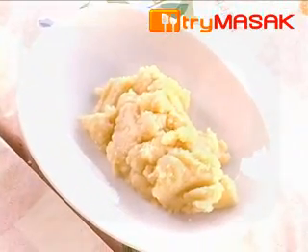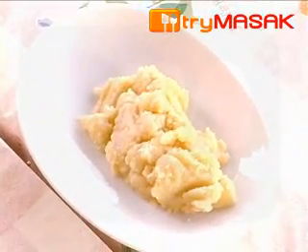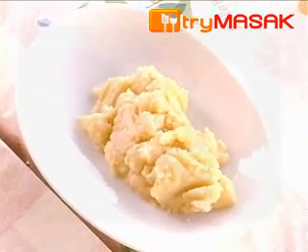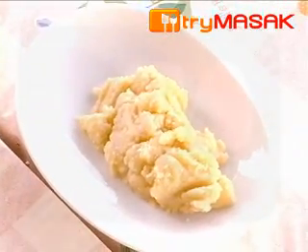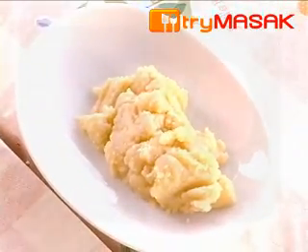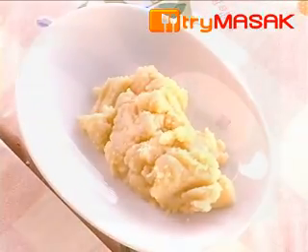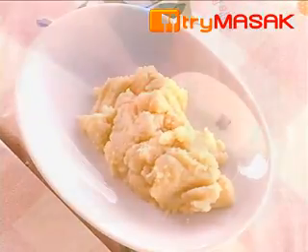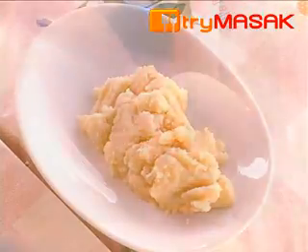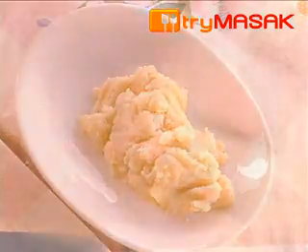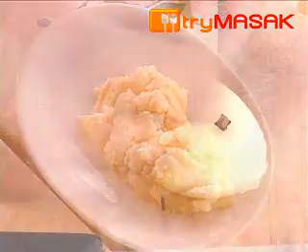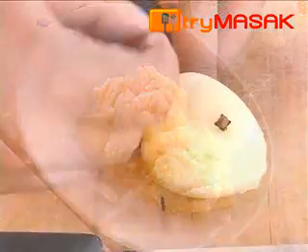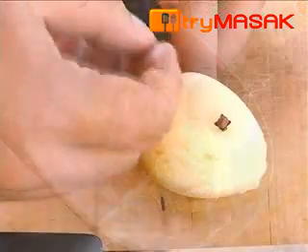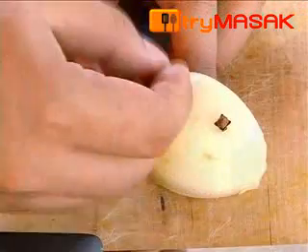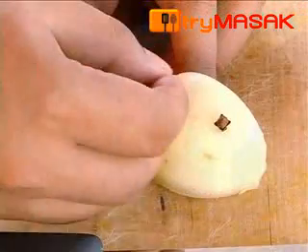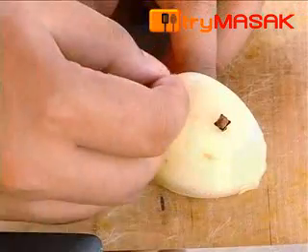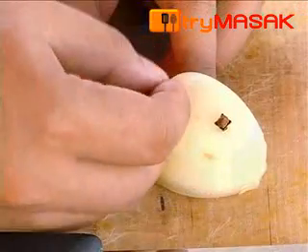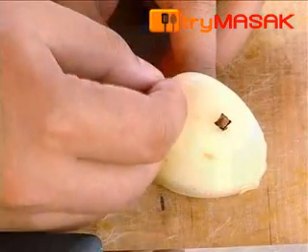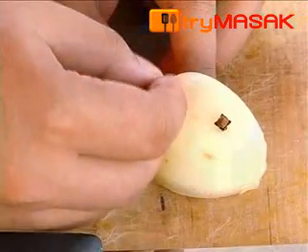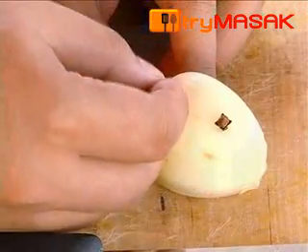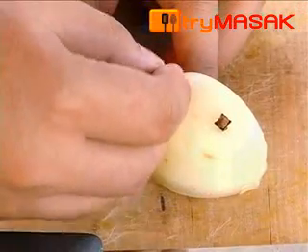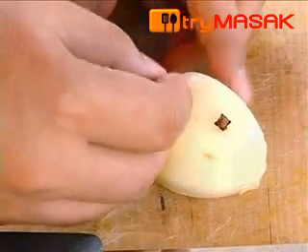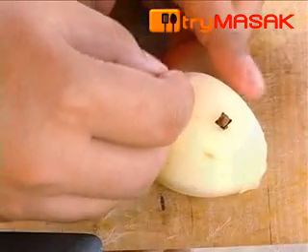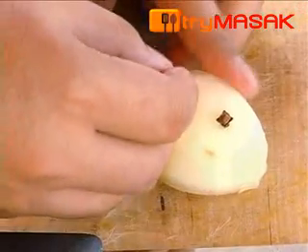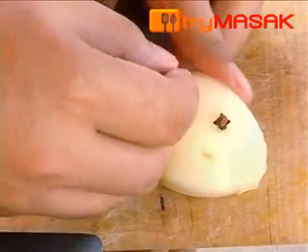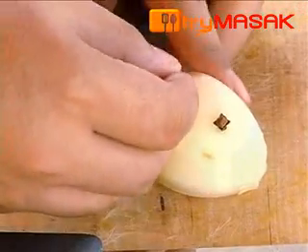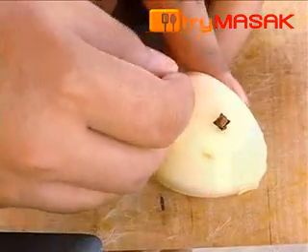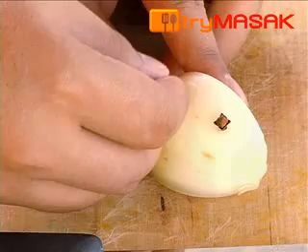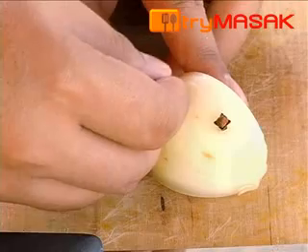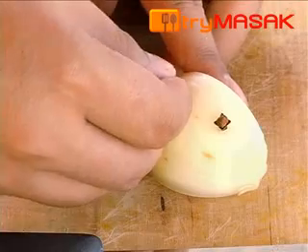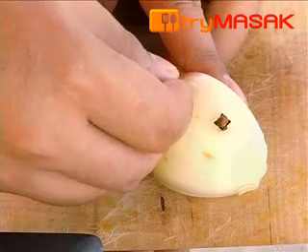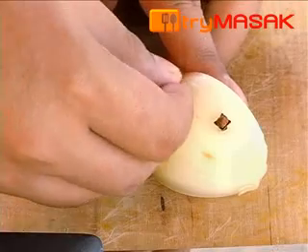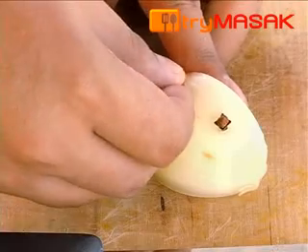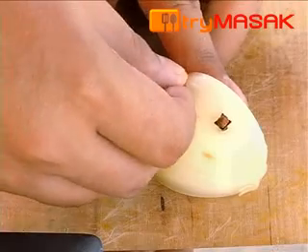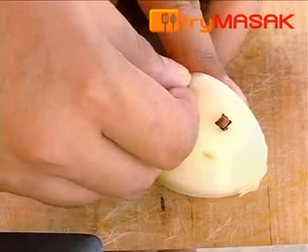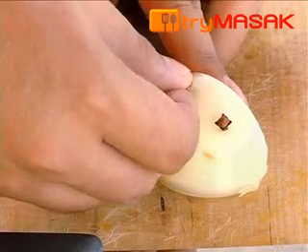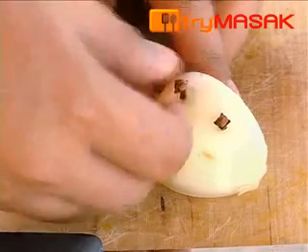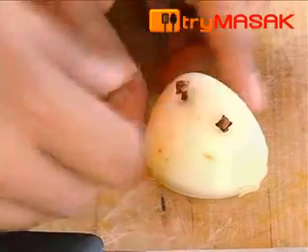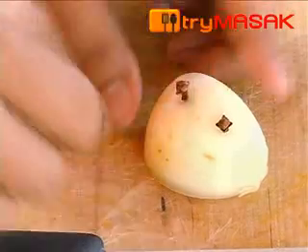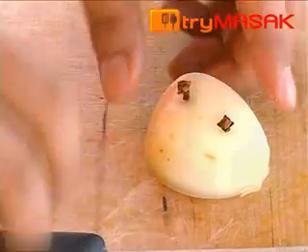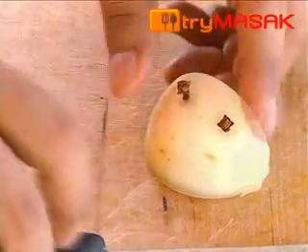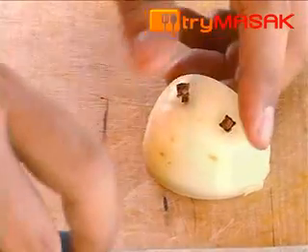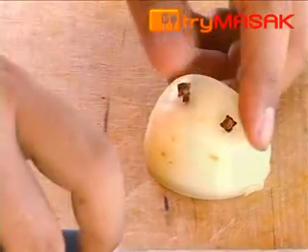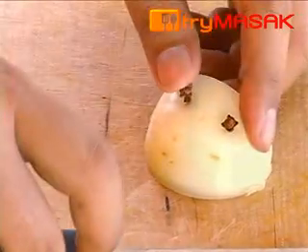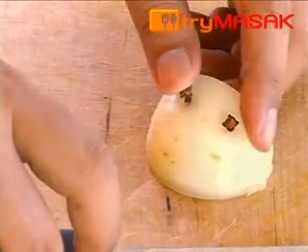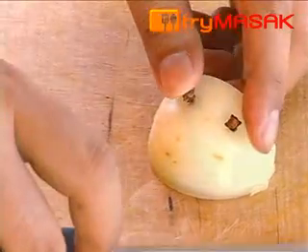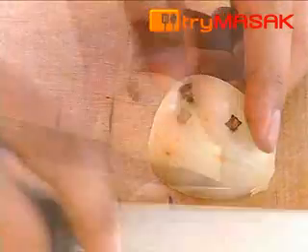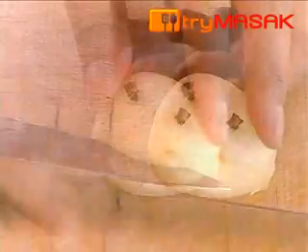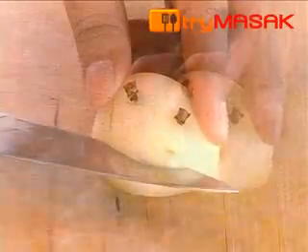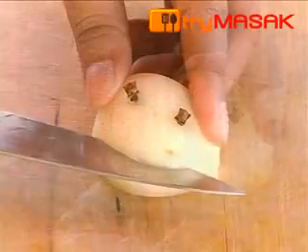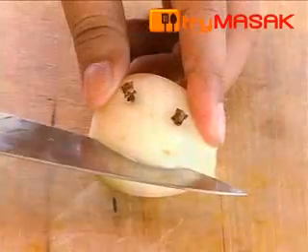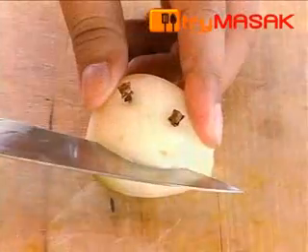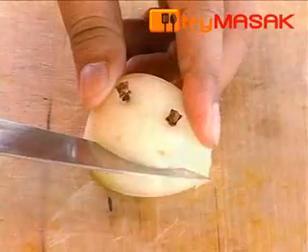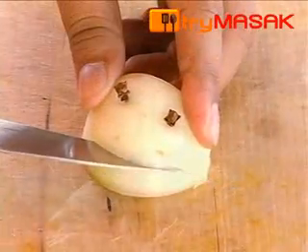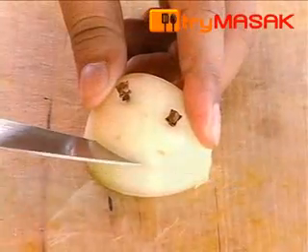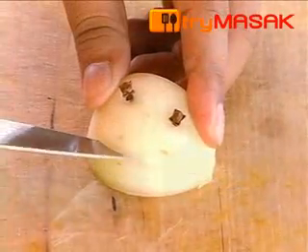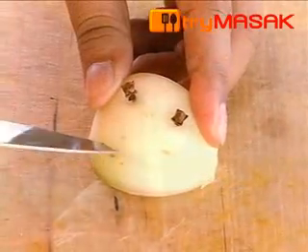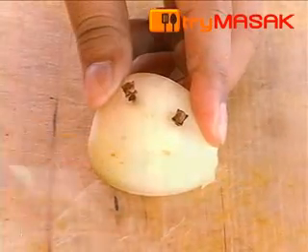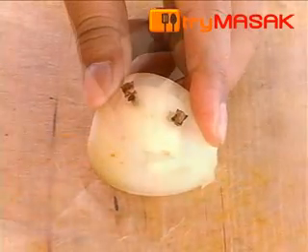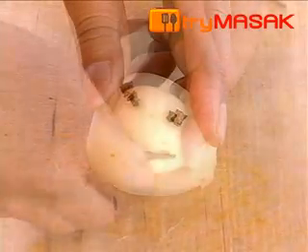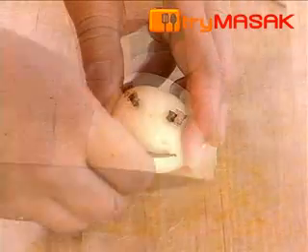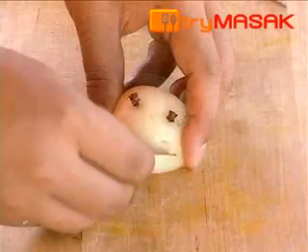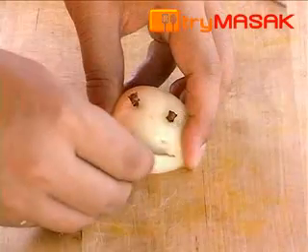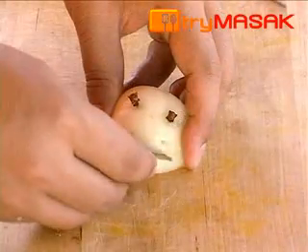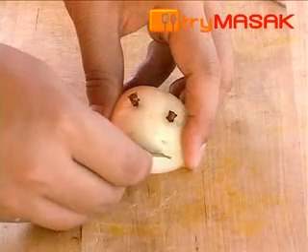Next, prepare the onion piqué by arranging the onion, cloves, and bay leaf.